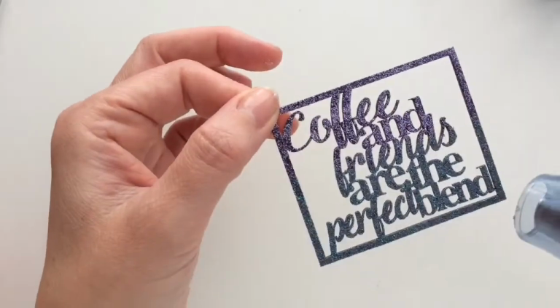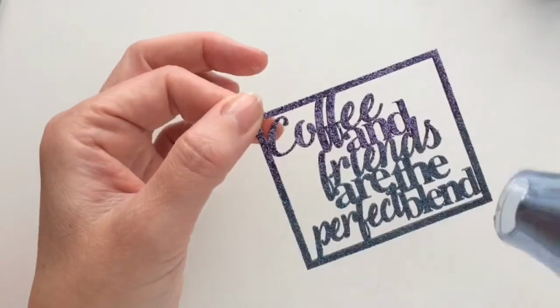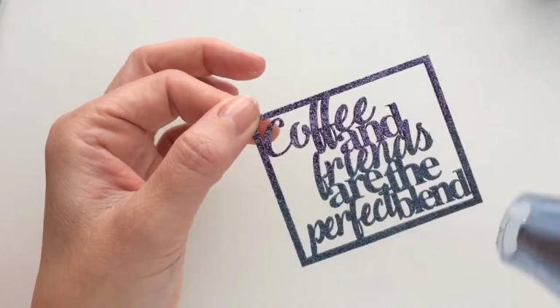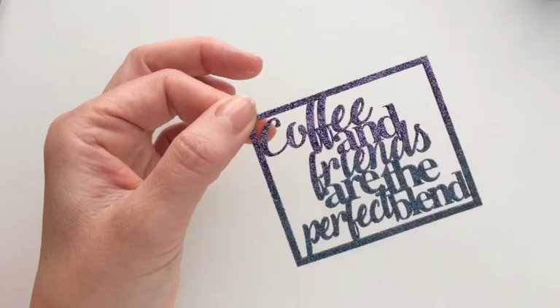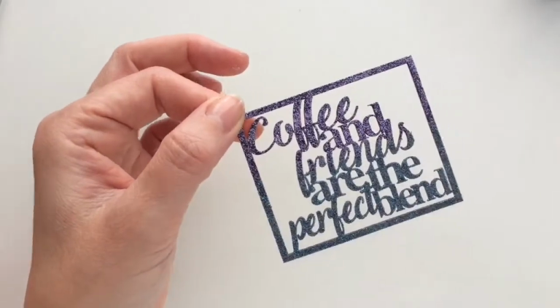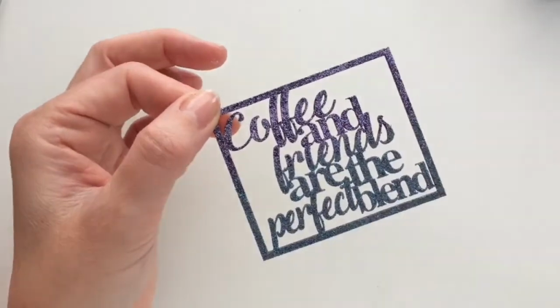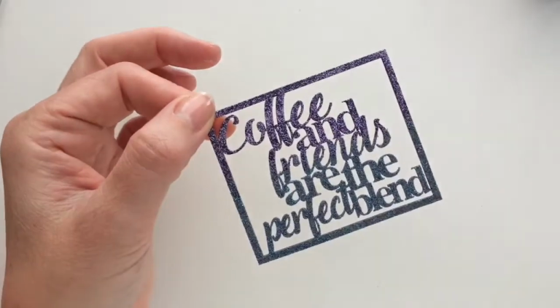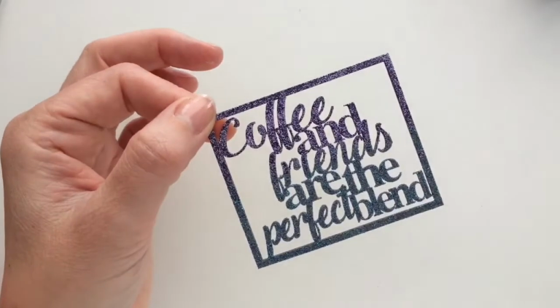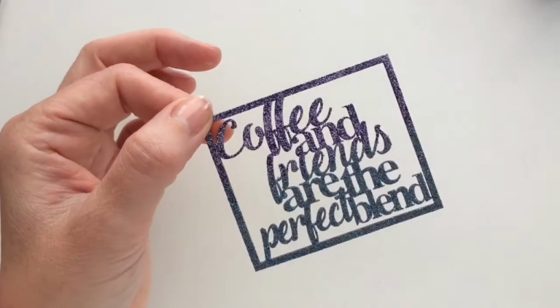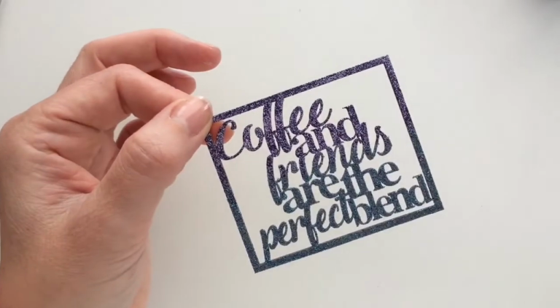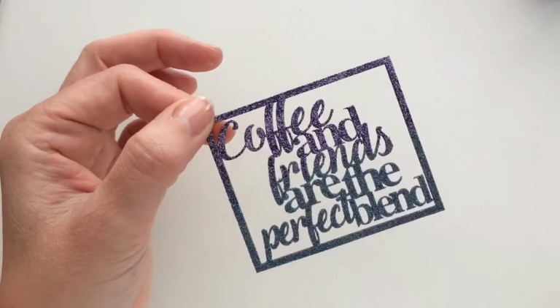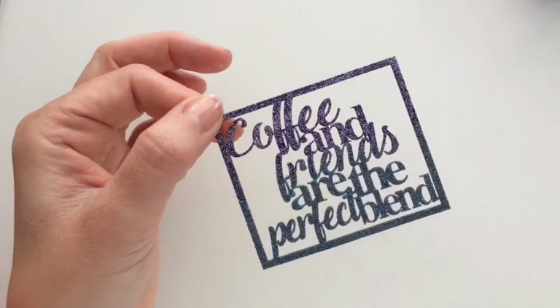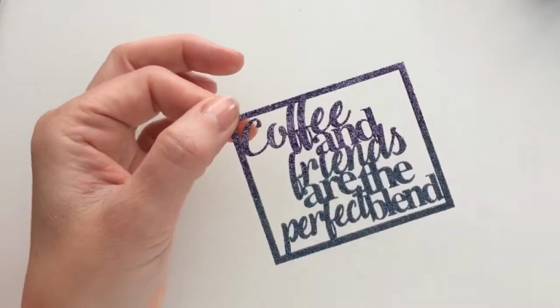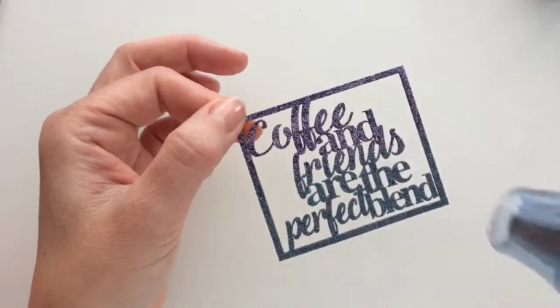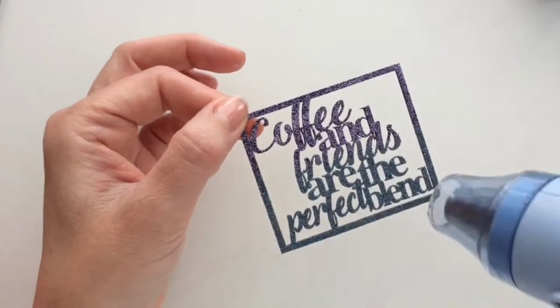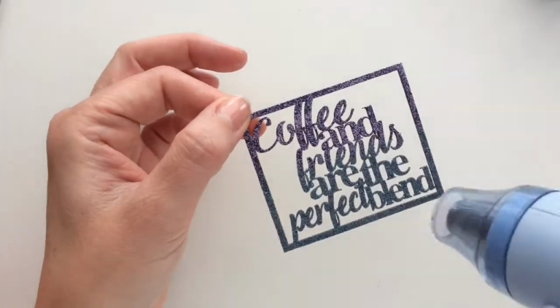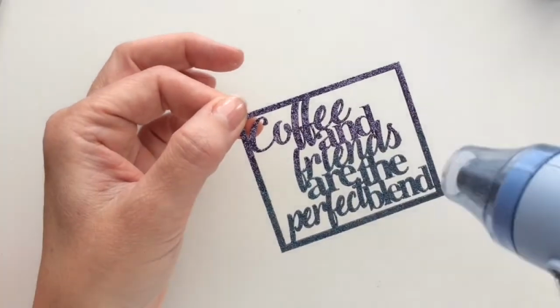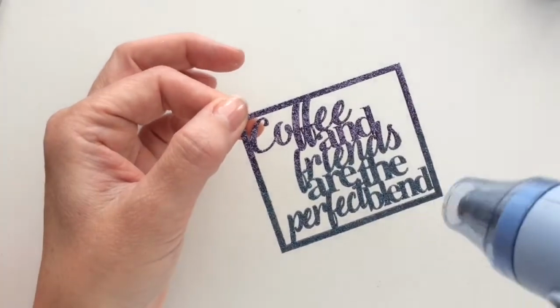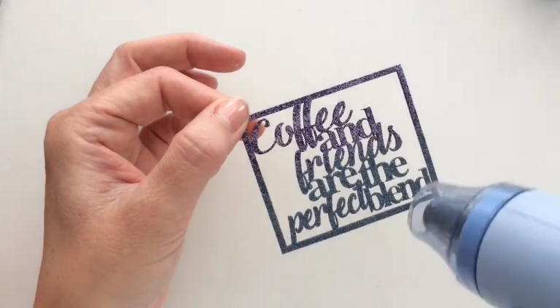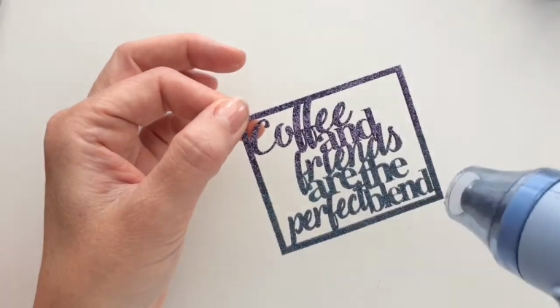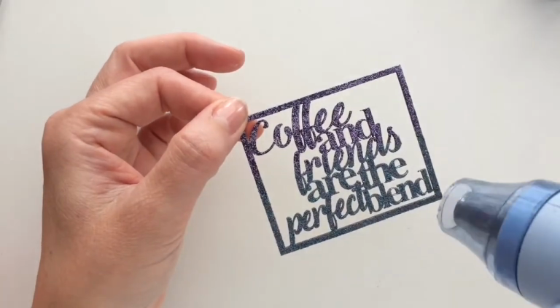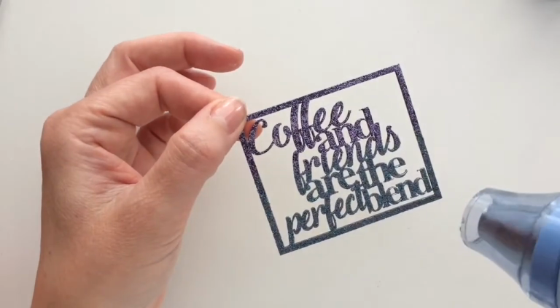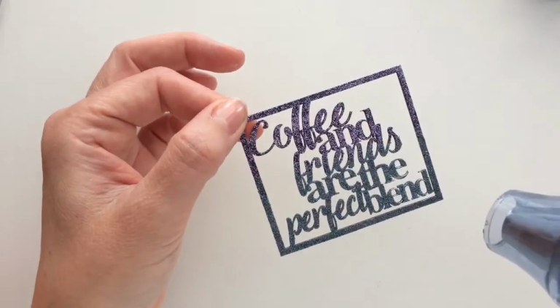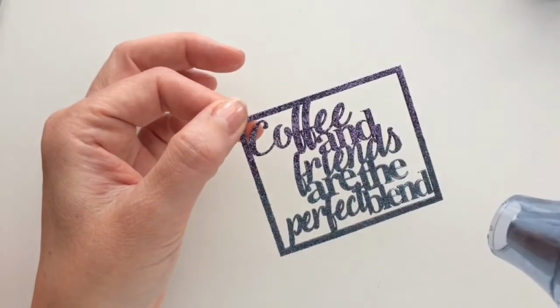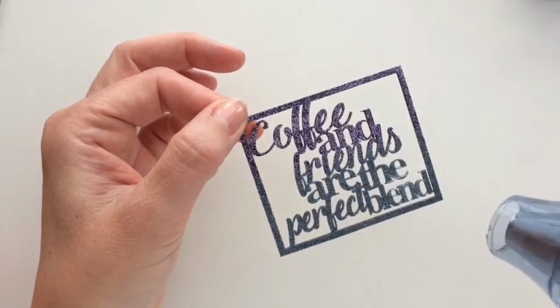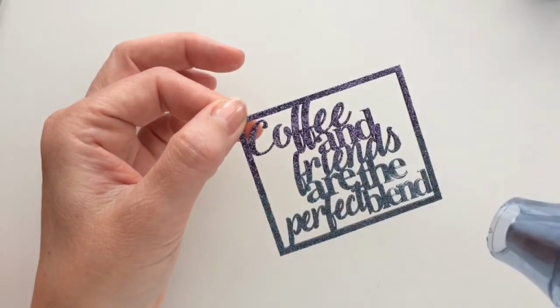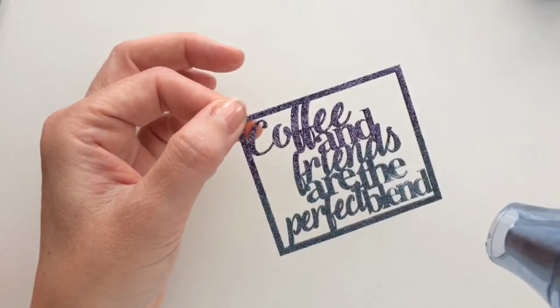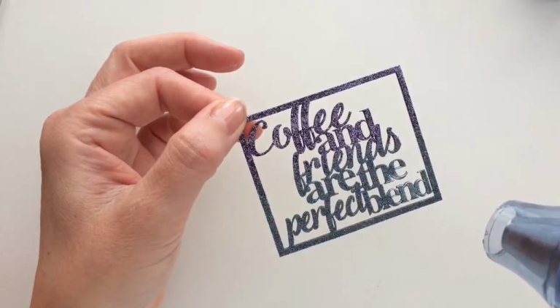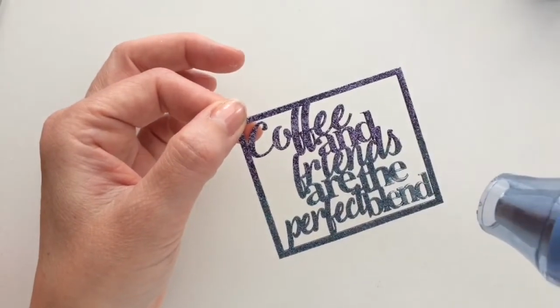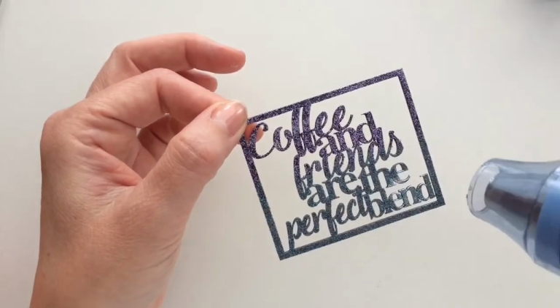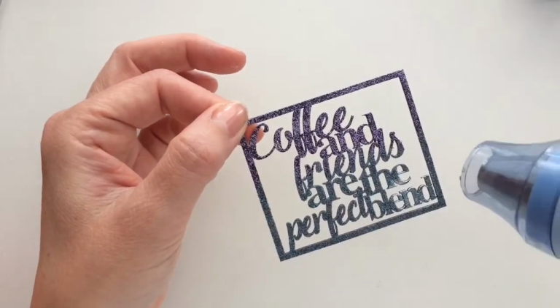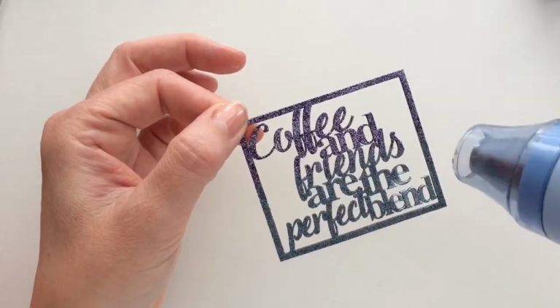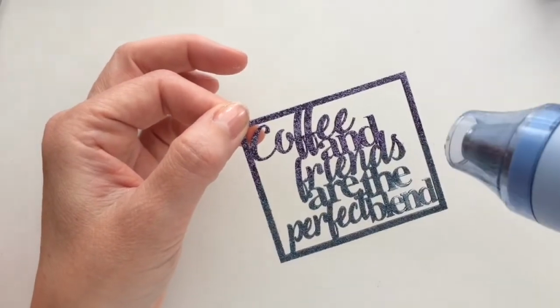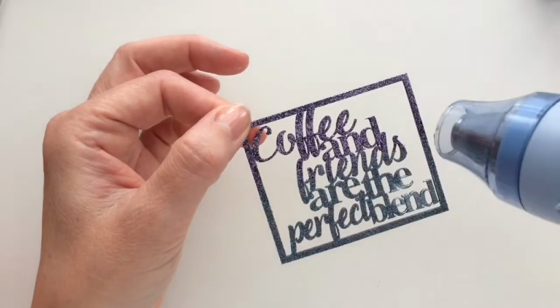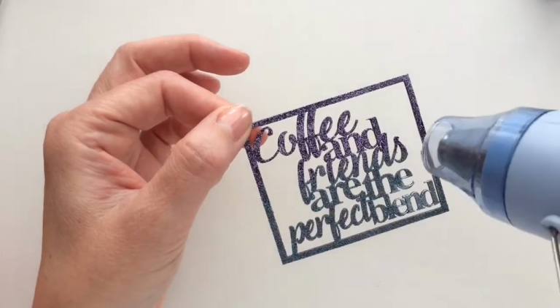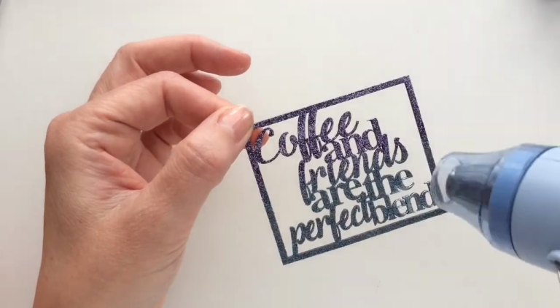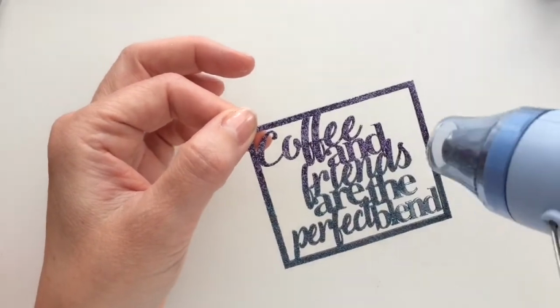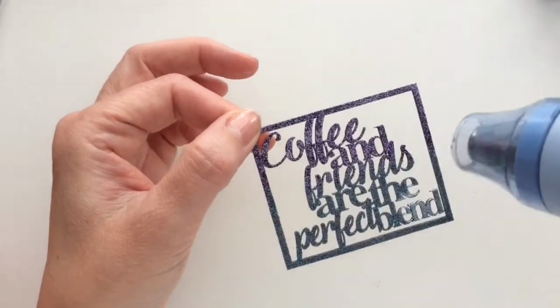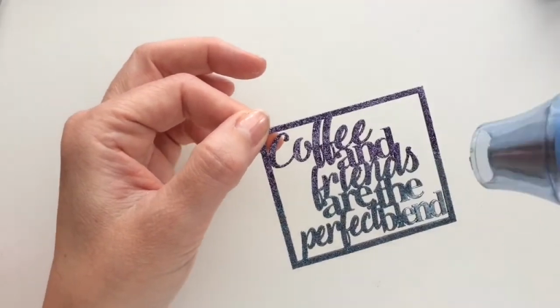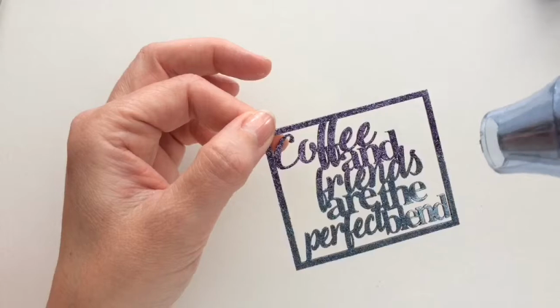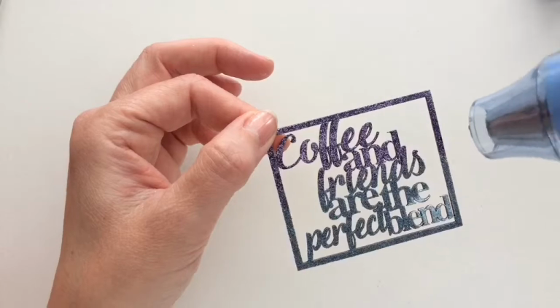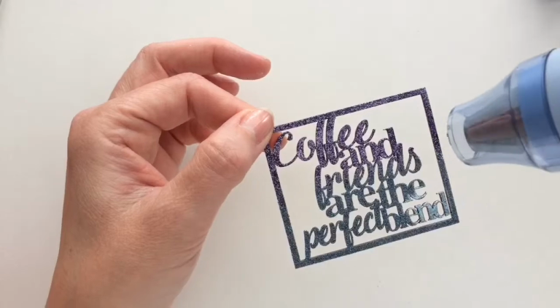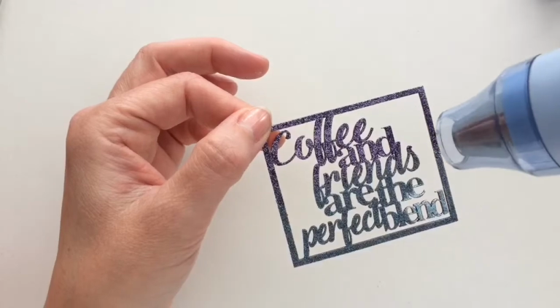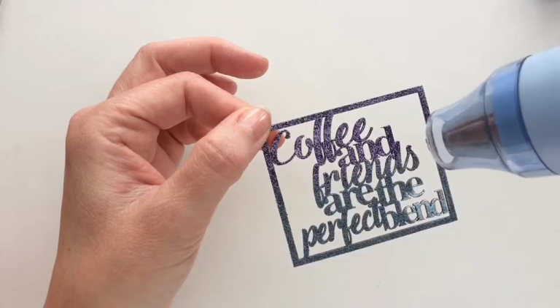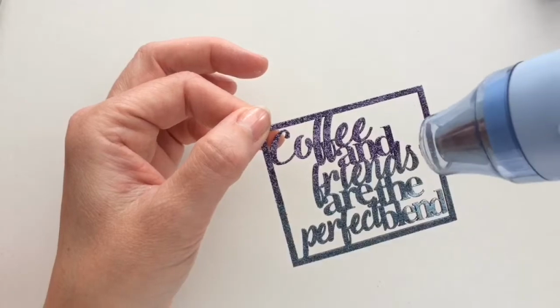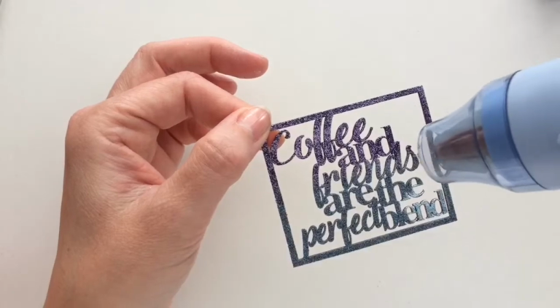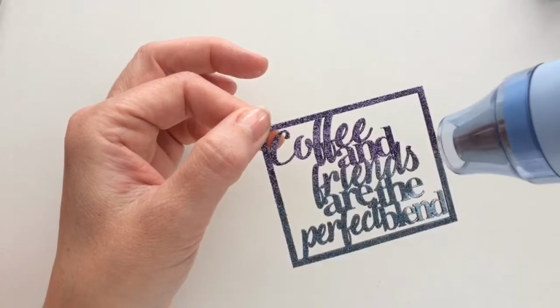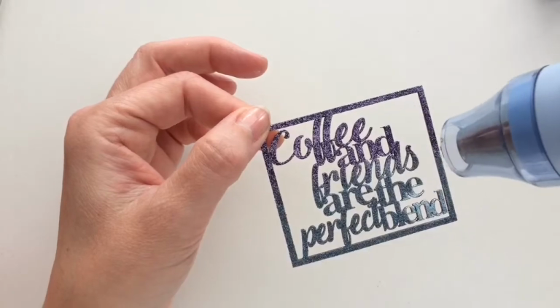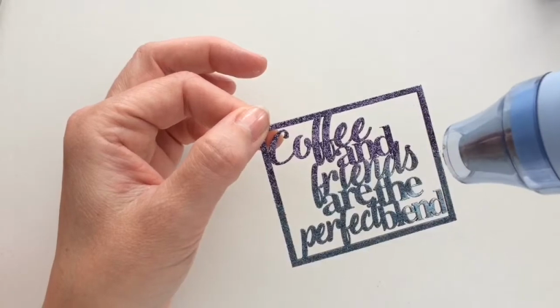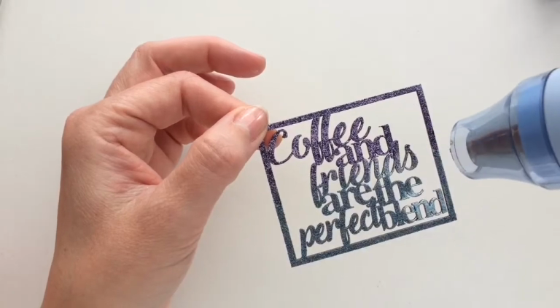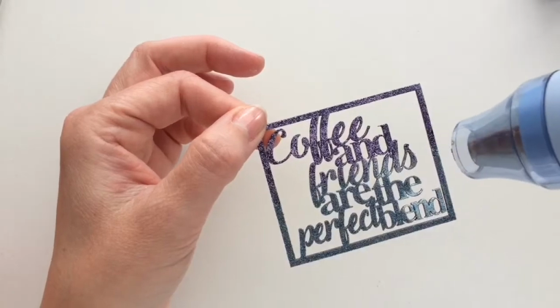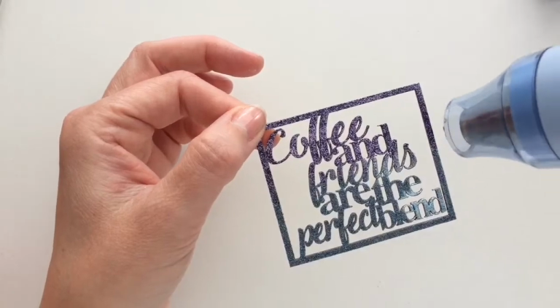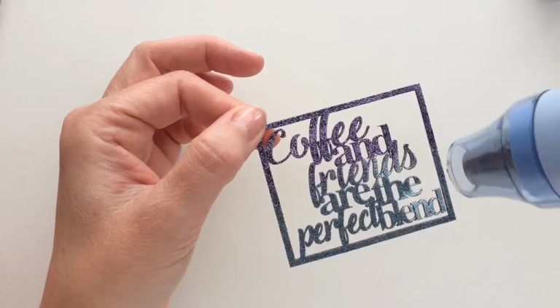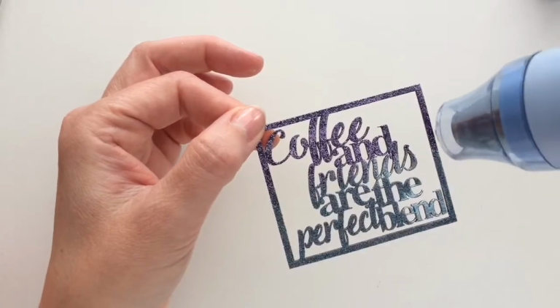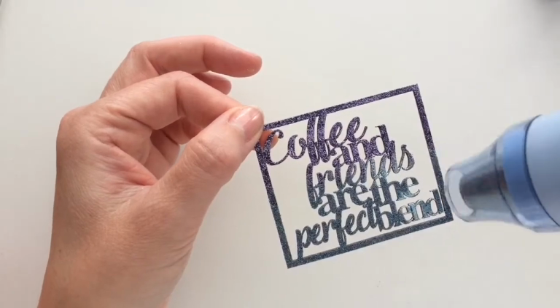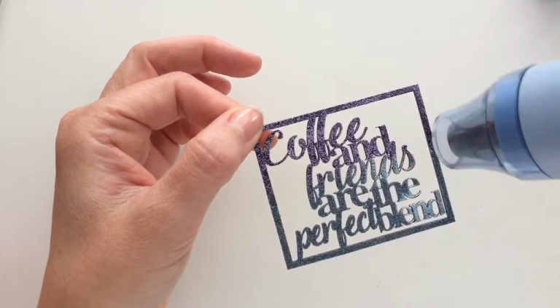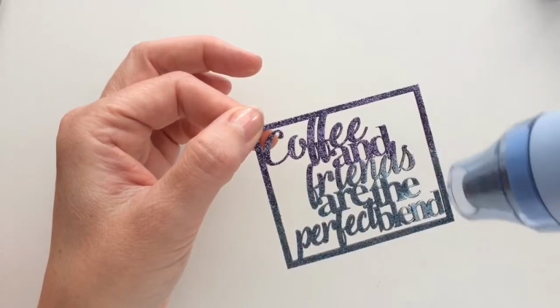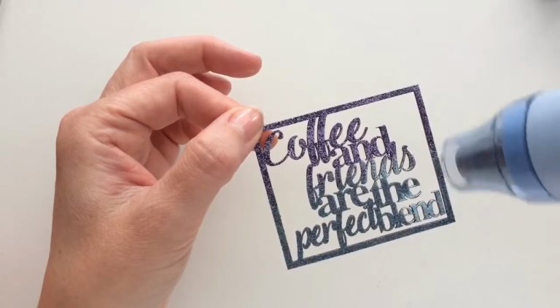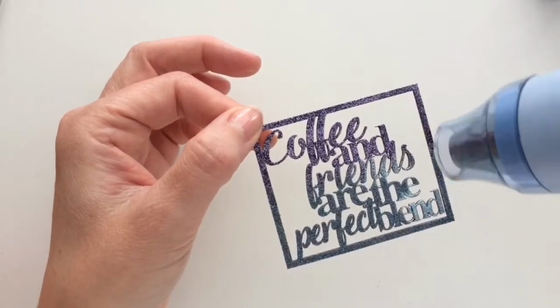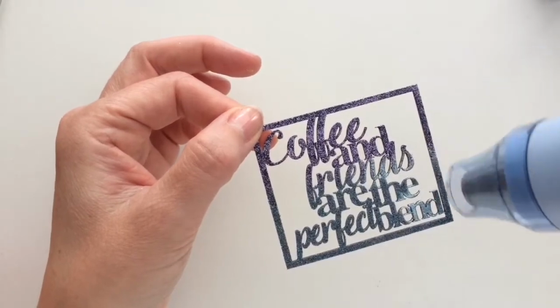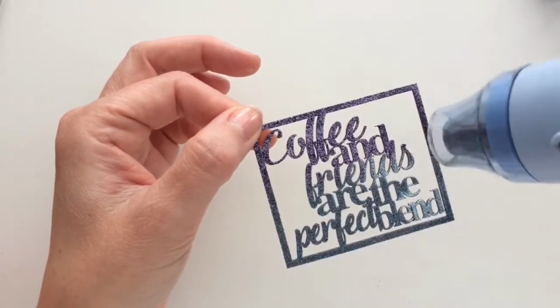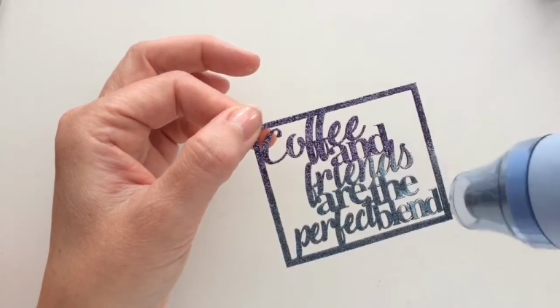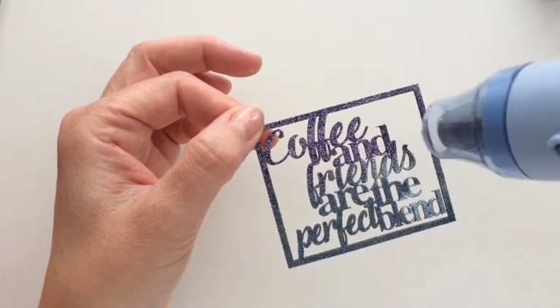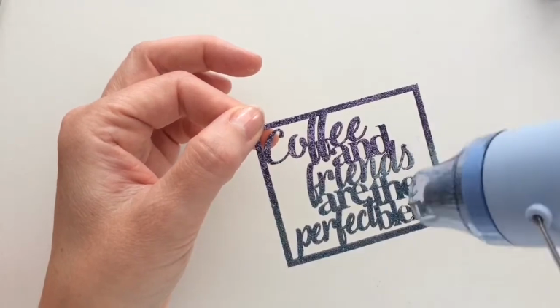And then melt again. This way you get a nice blending of colors for a pretty ombre look and it's super easy.